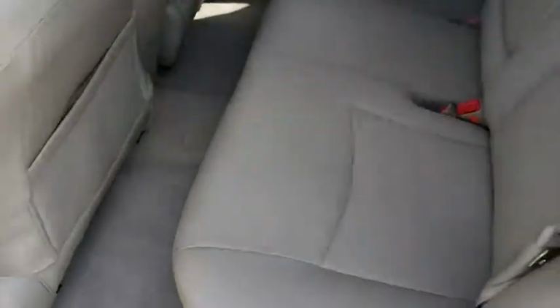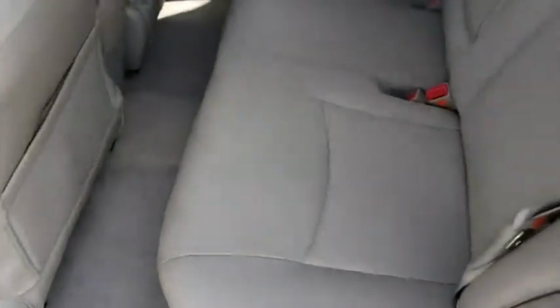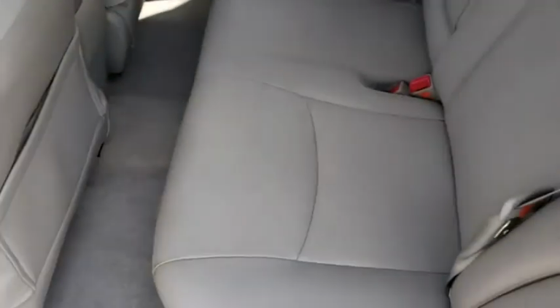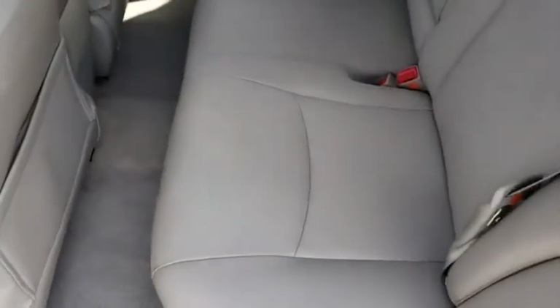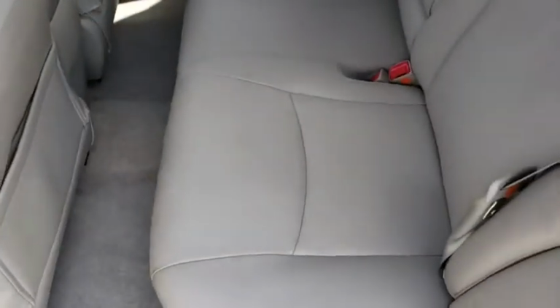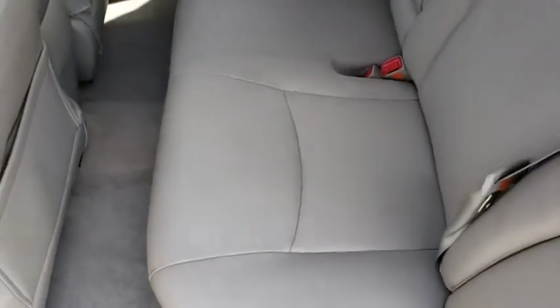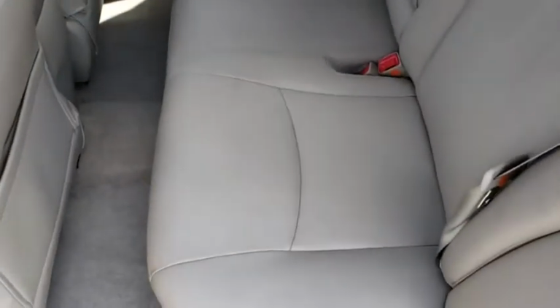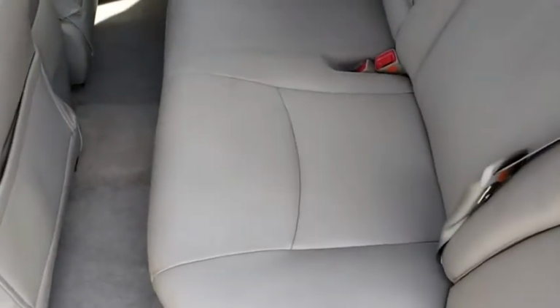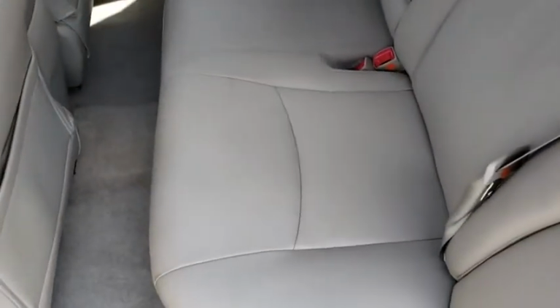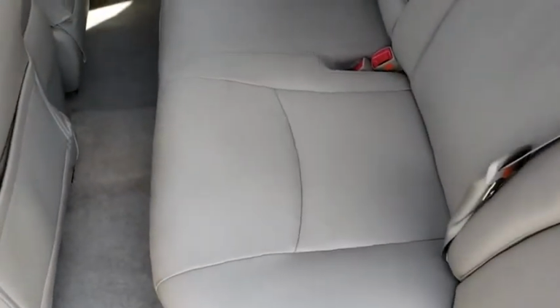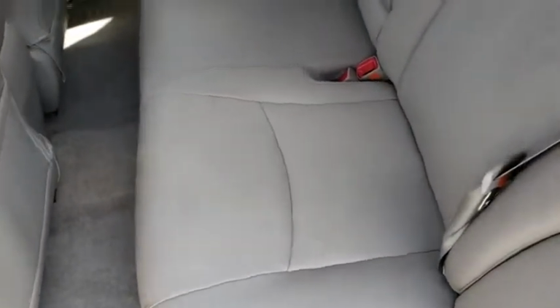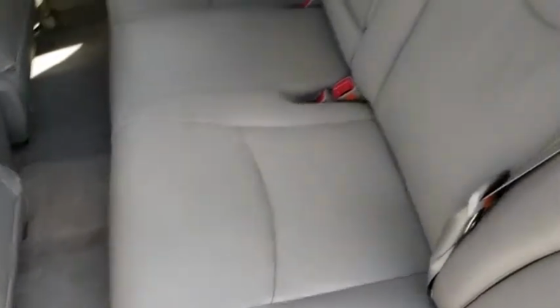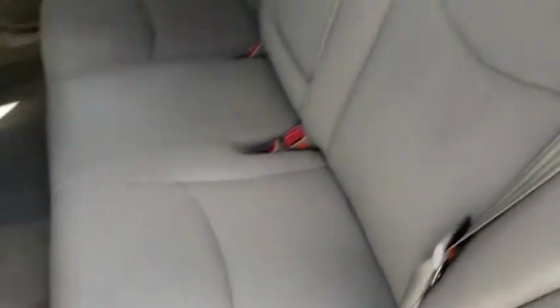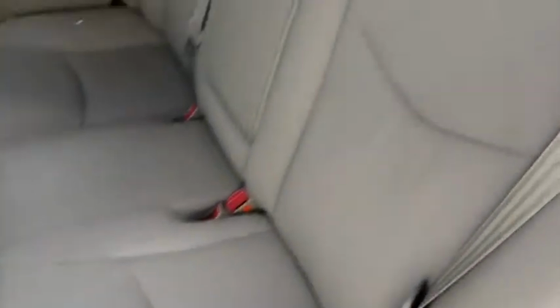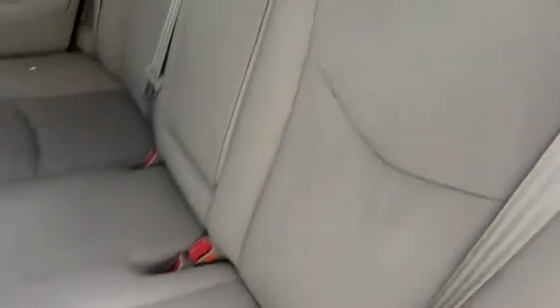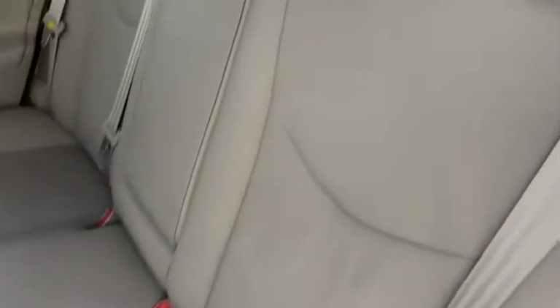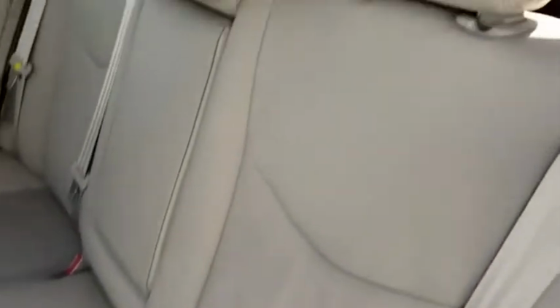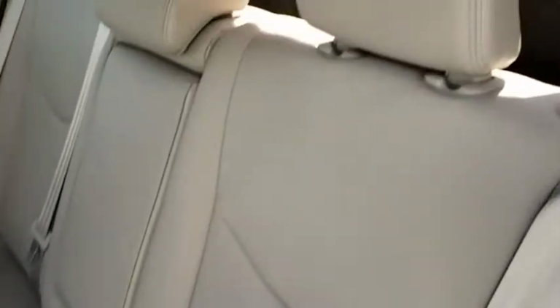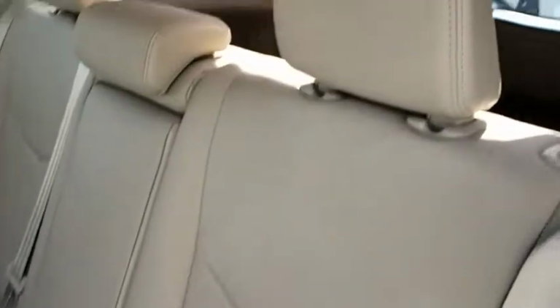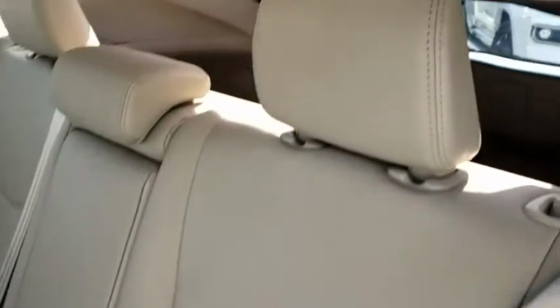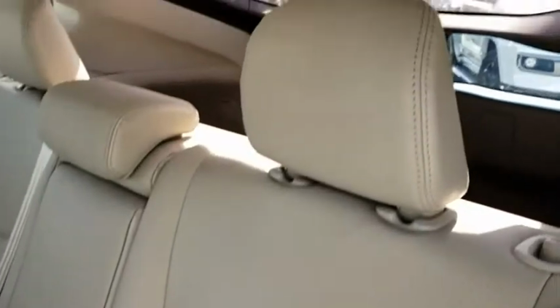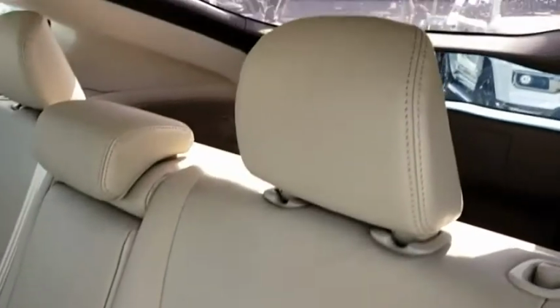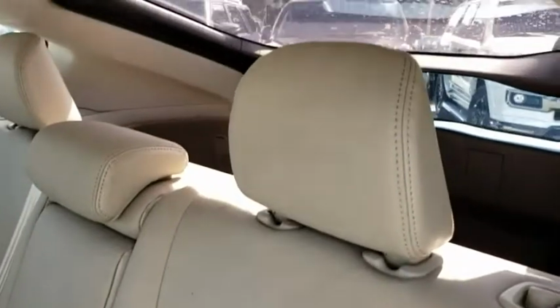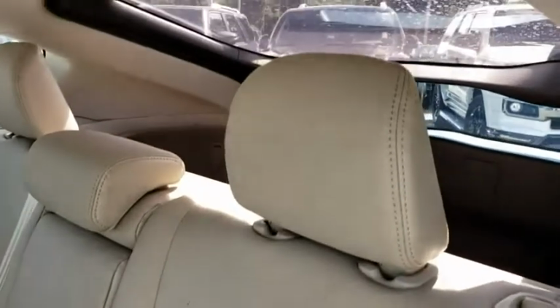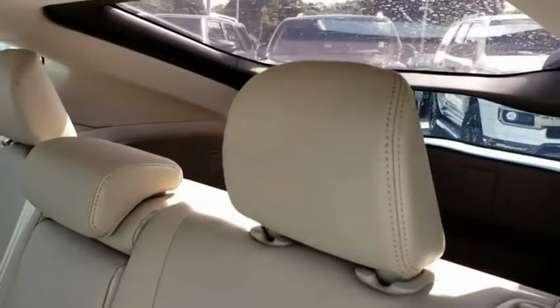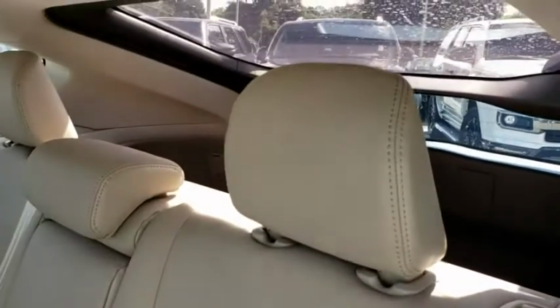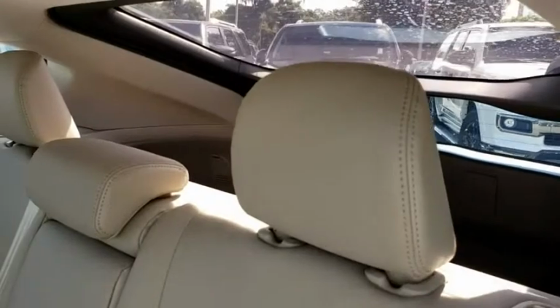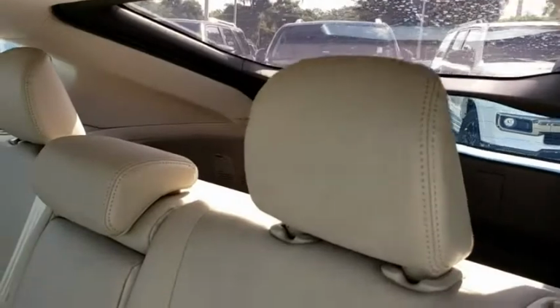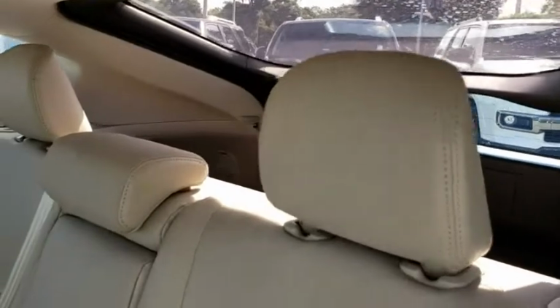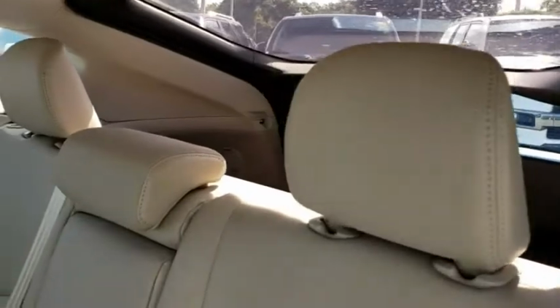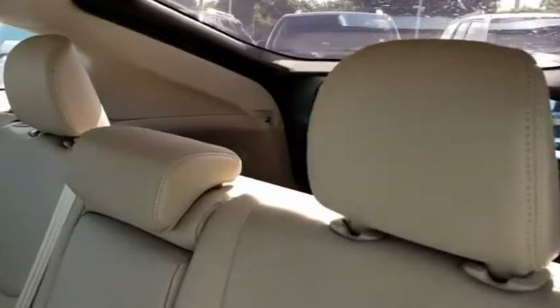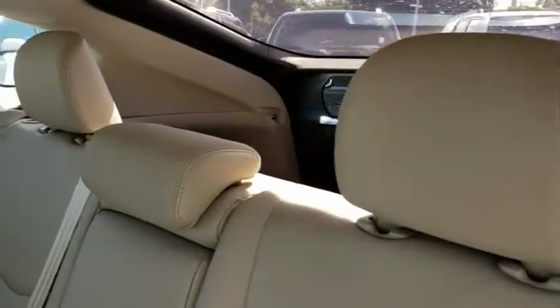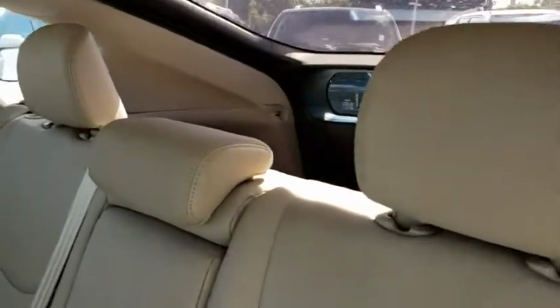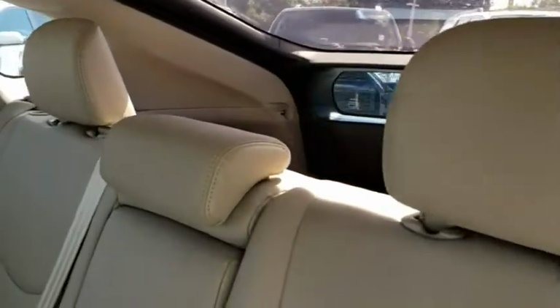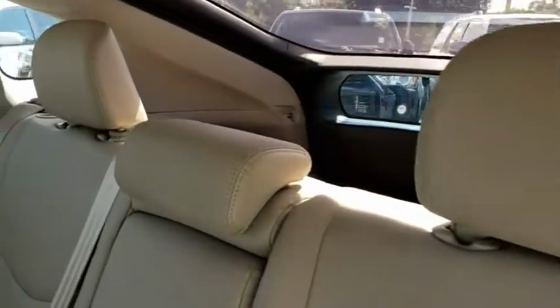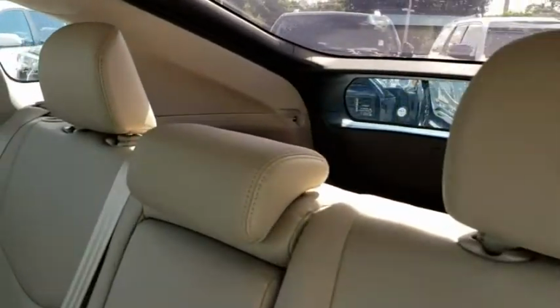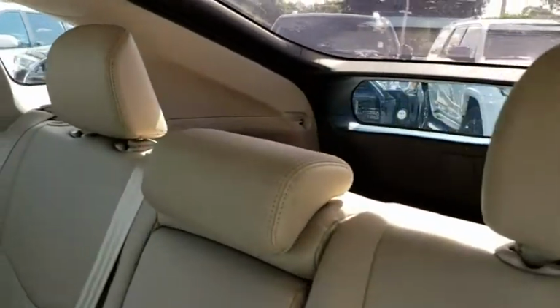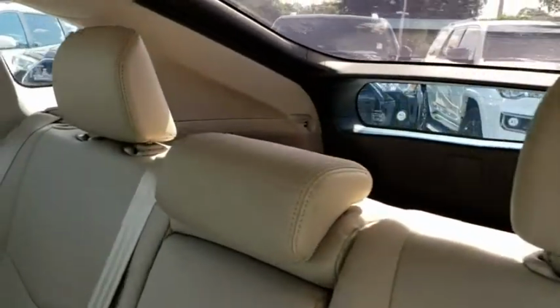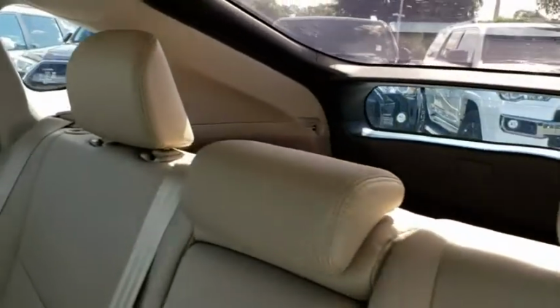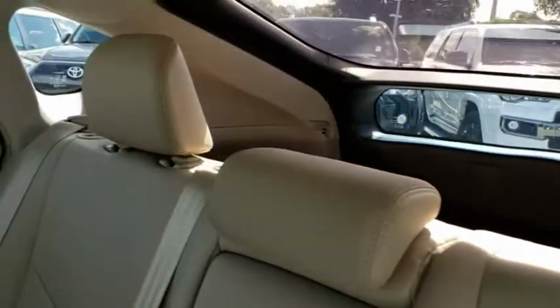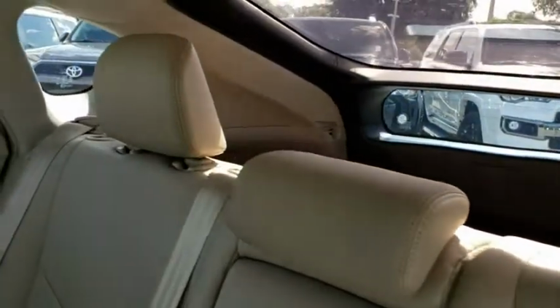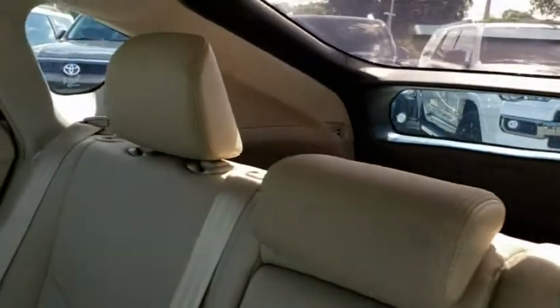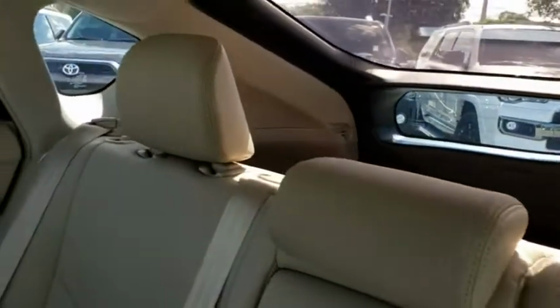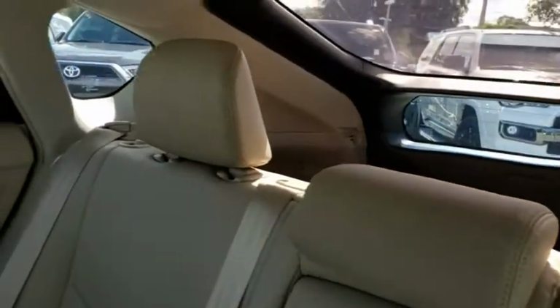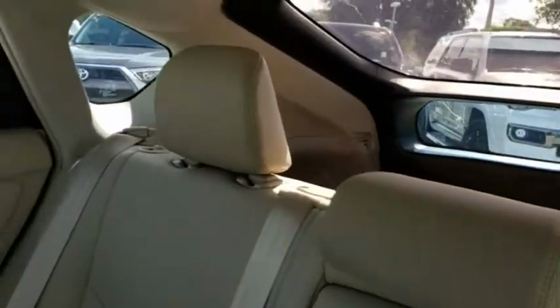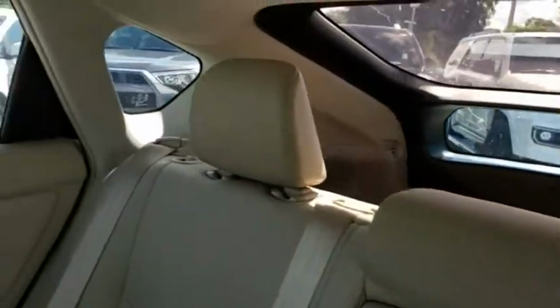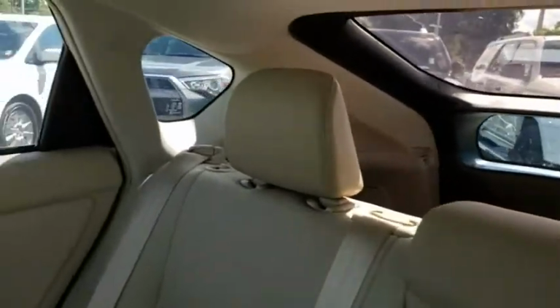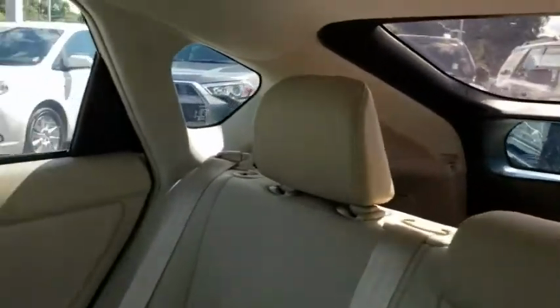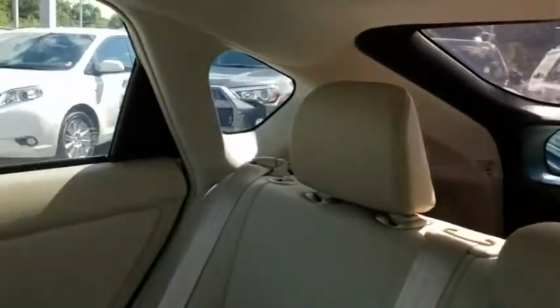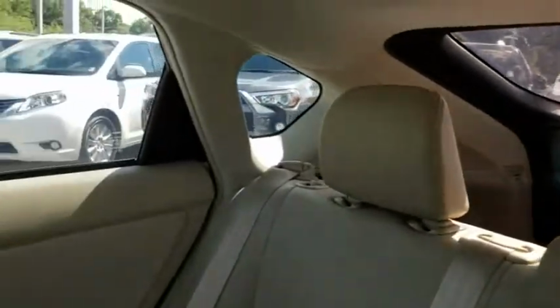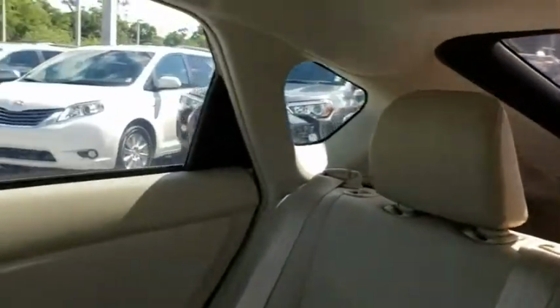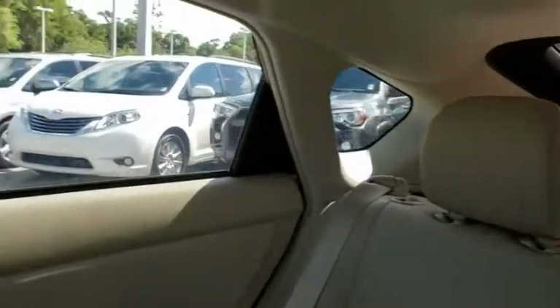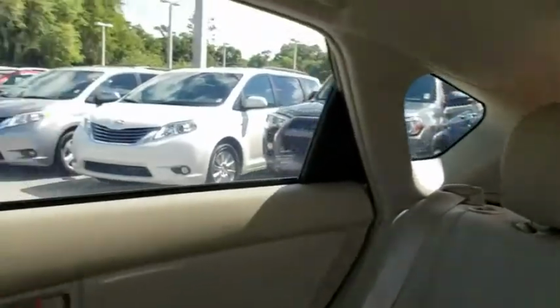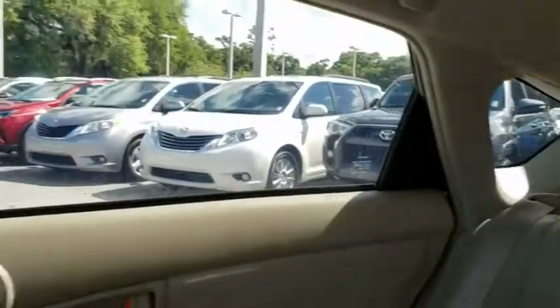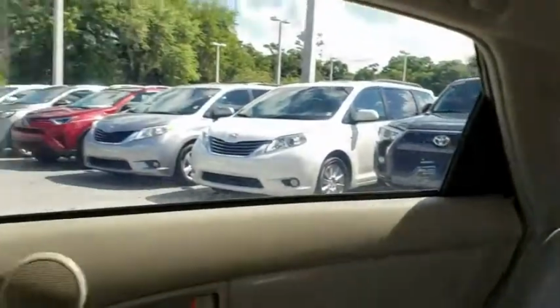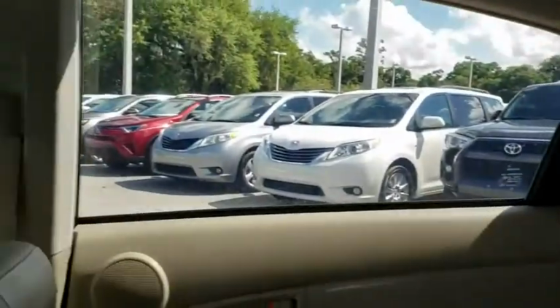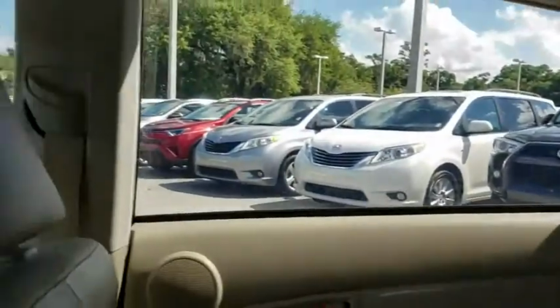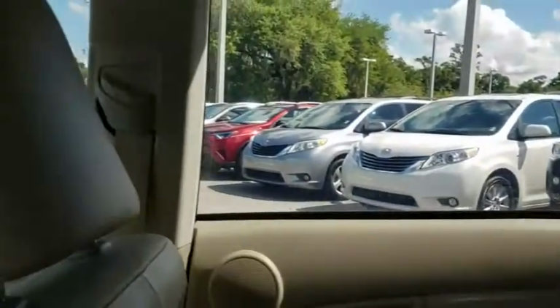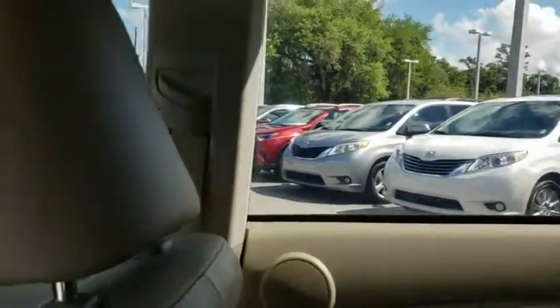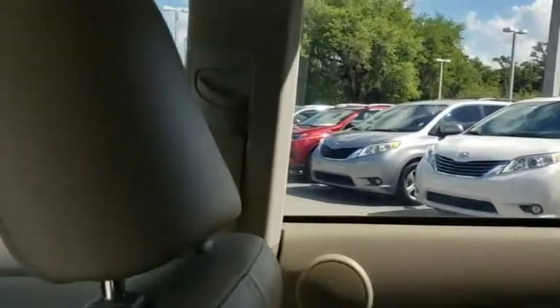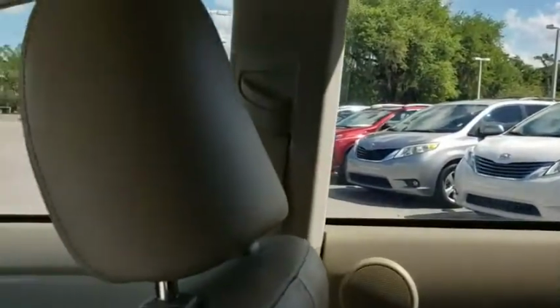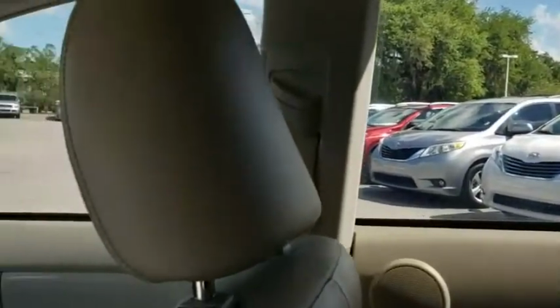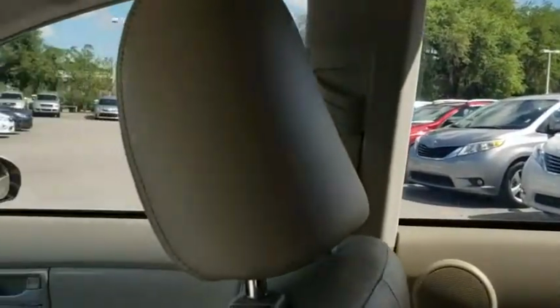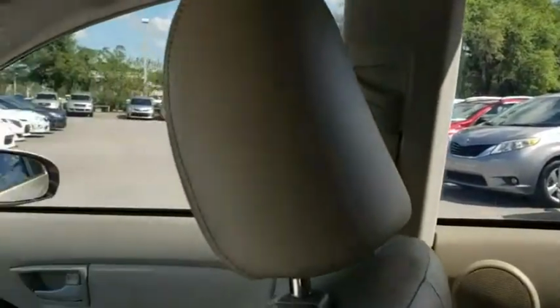CD player, MP3 player, bucket seats, trip computer, power door locks, power windows, child safety locks.